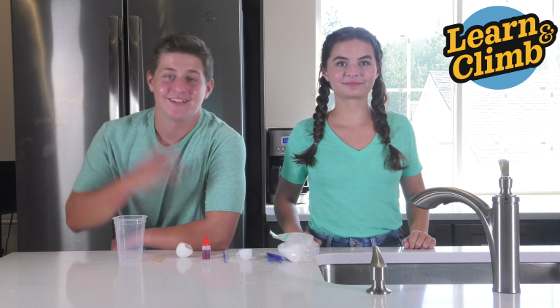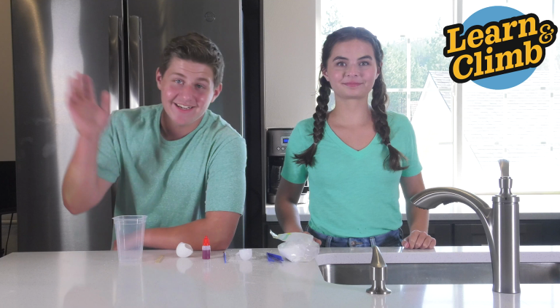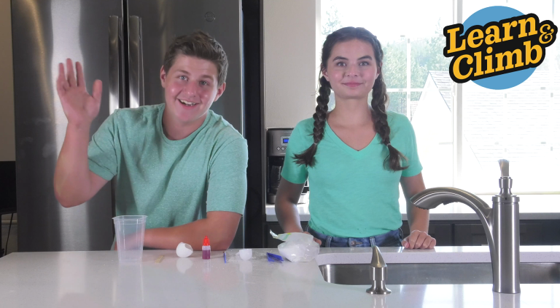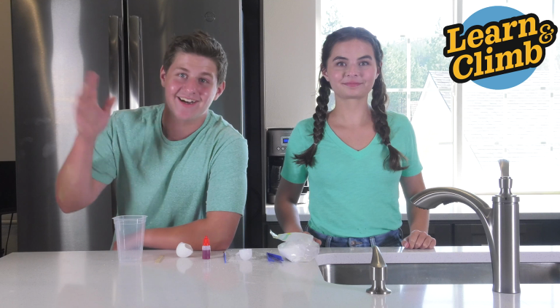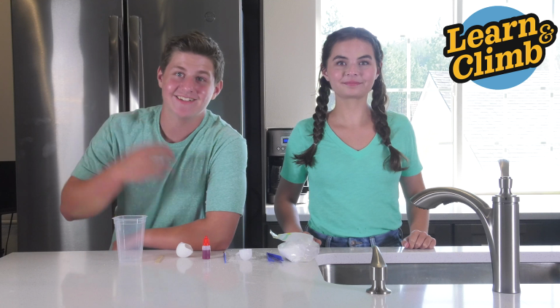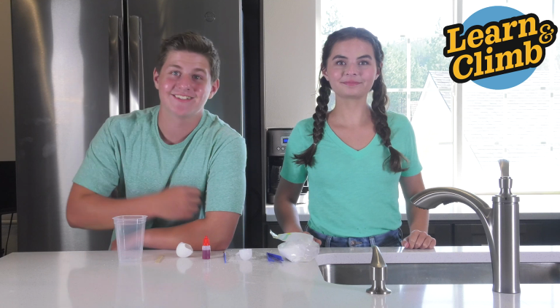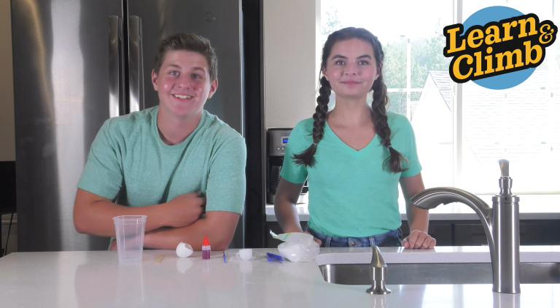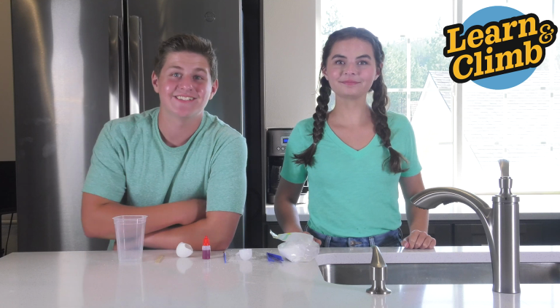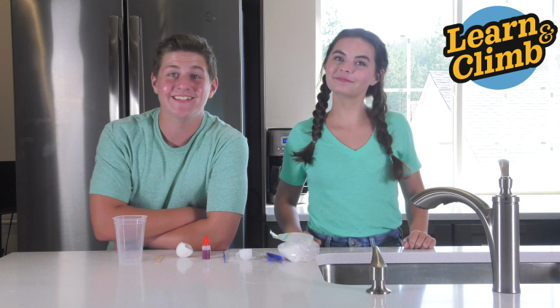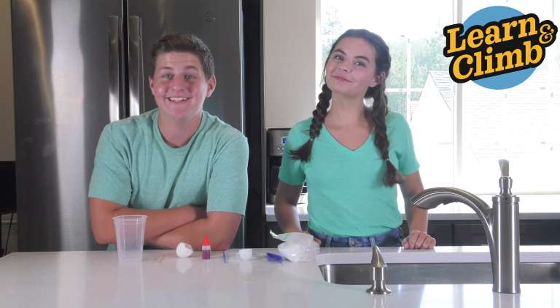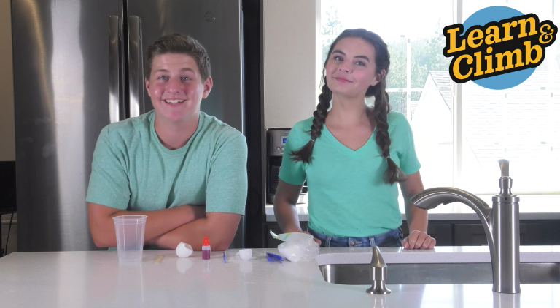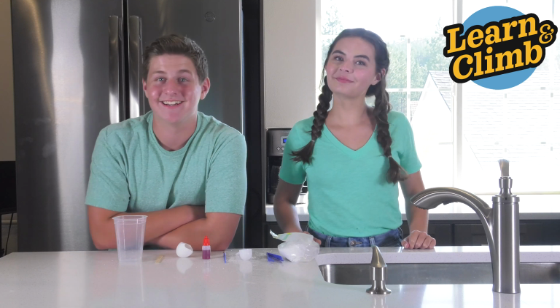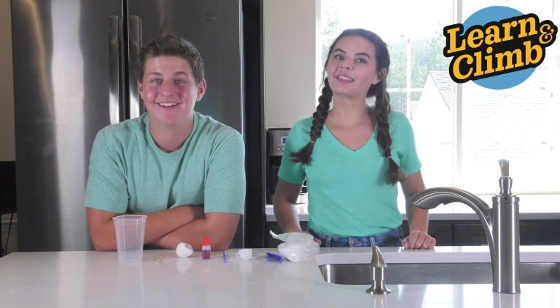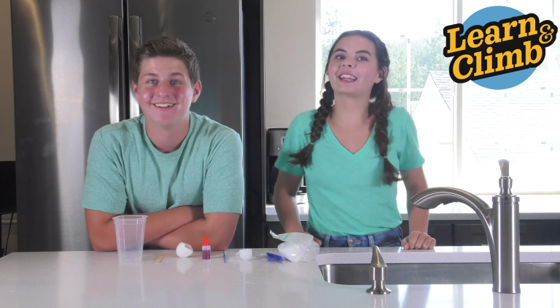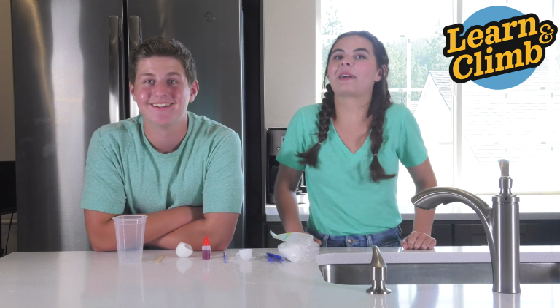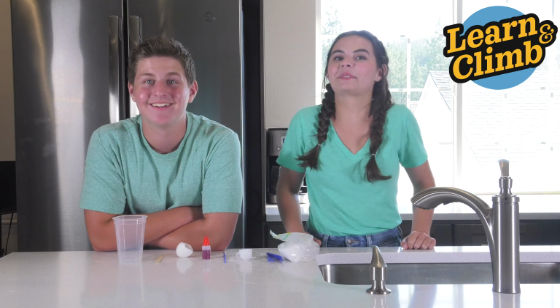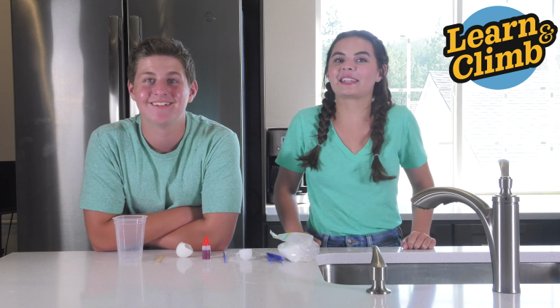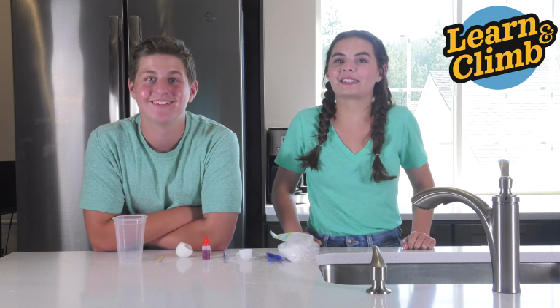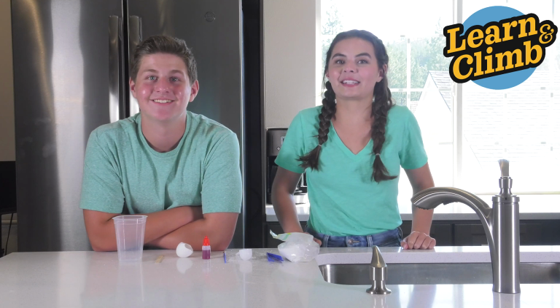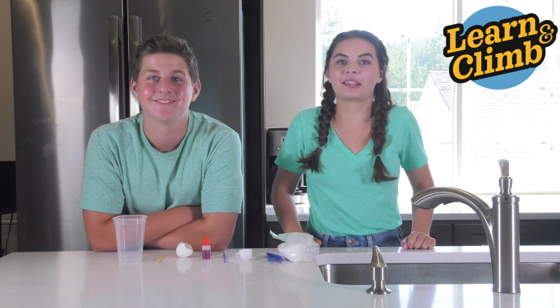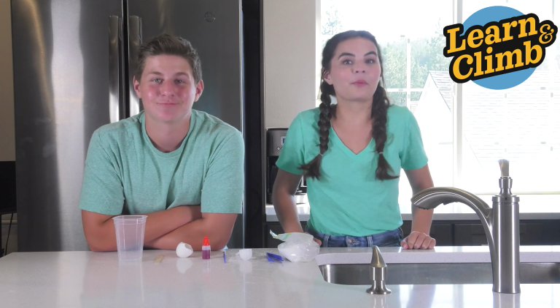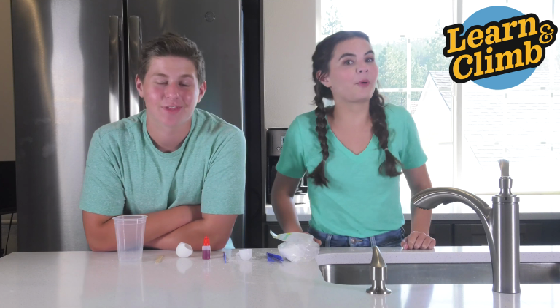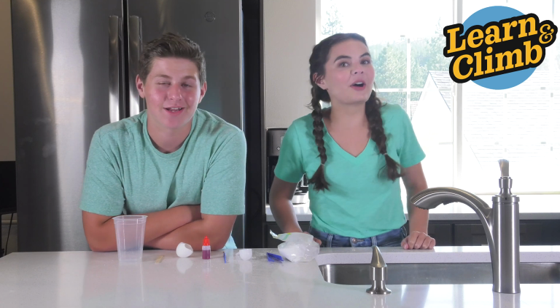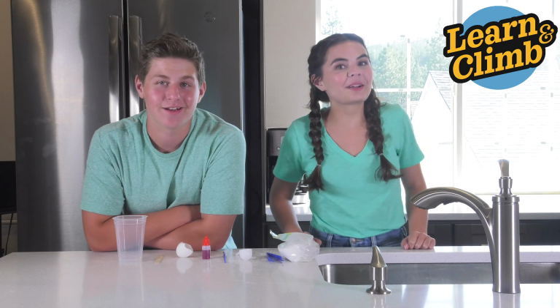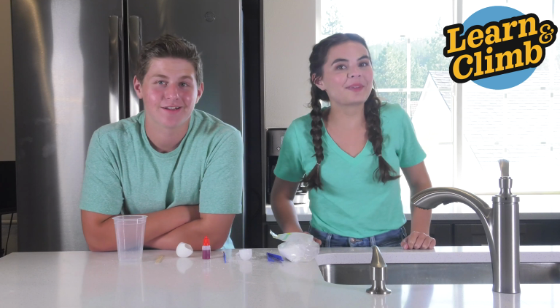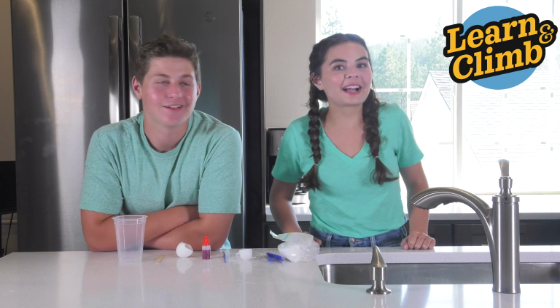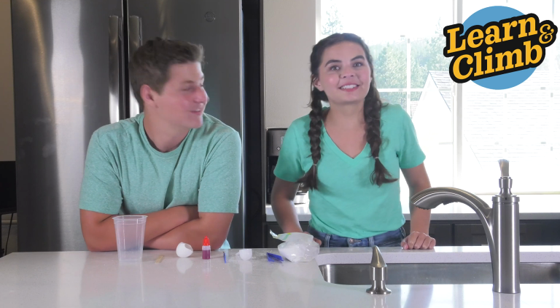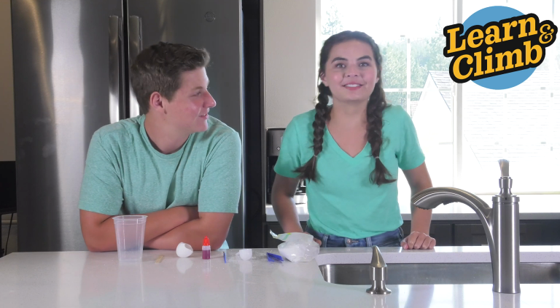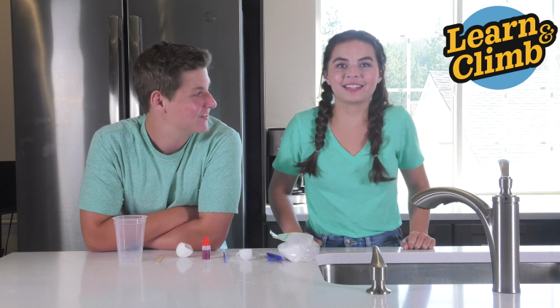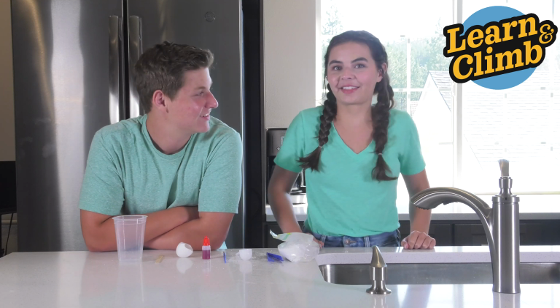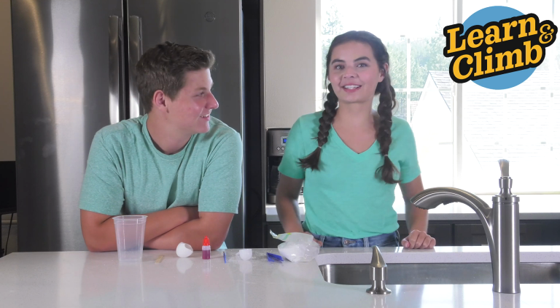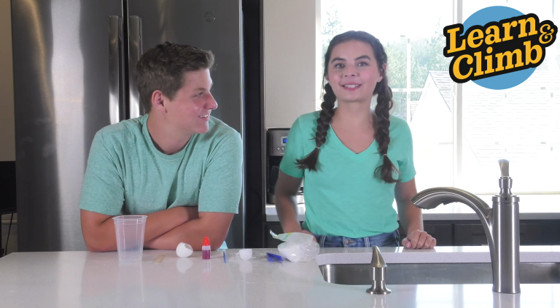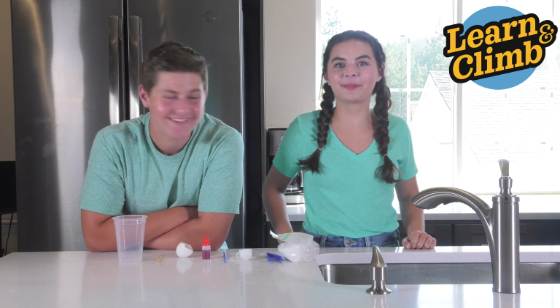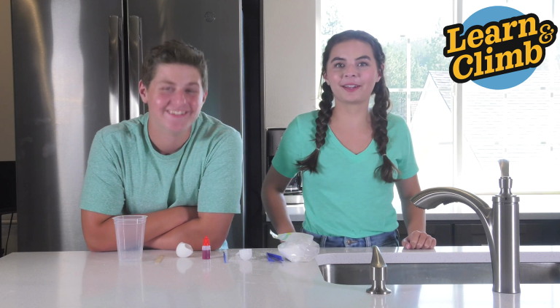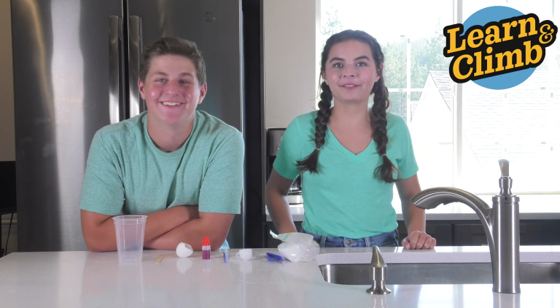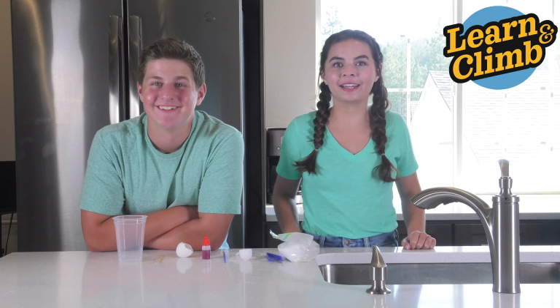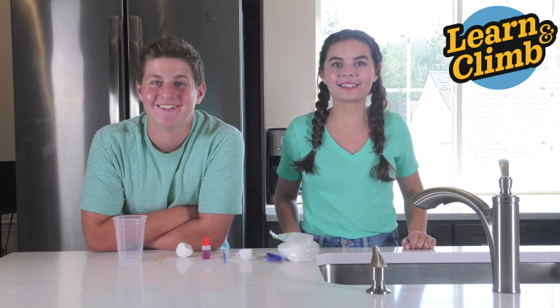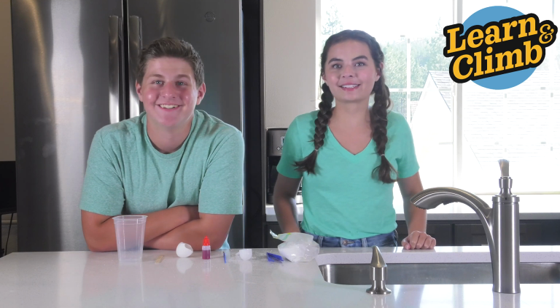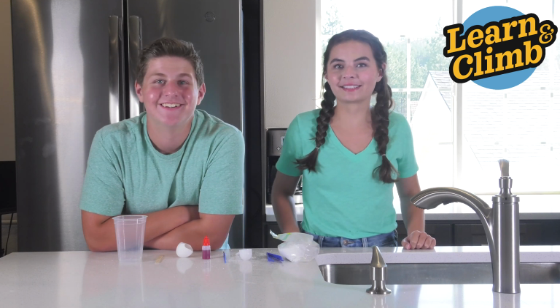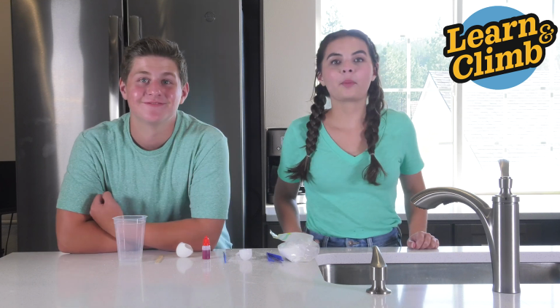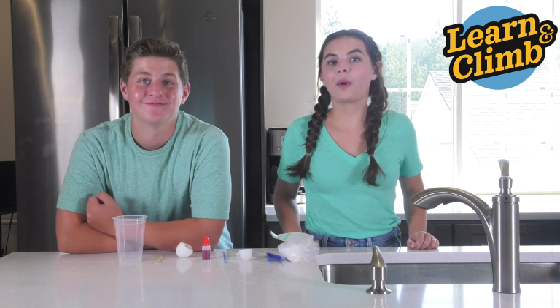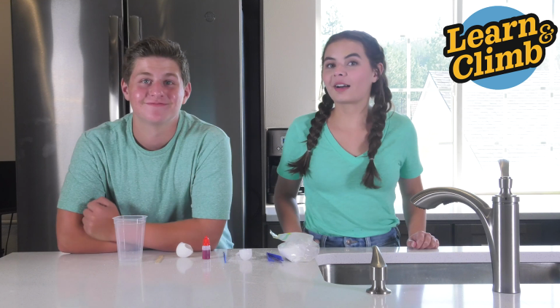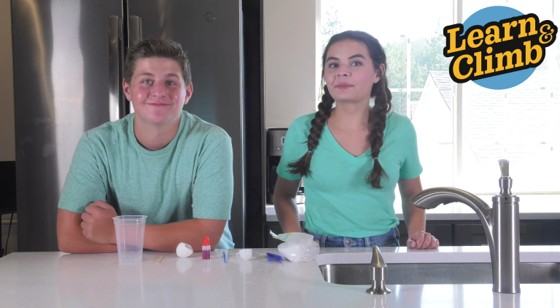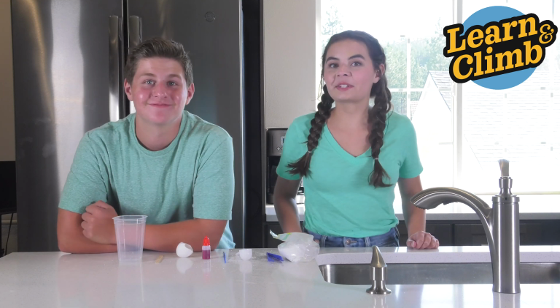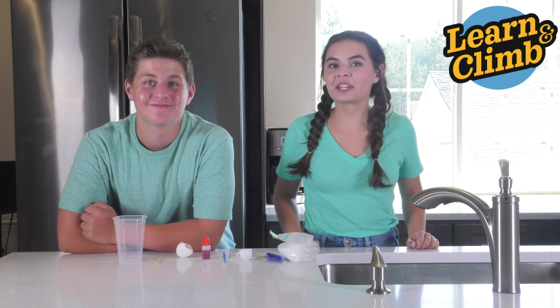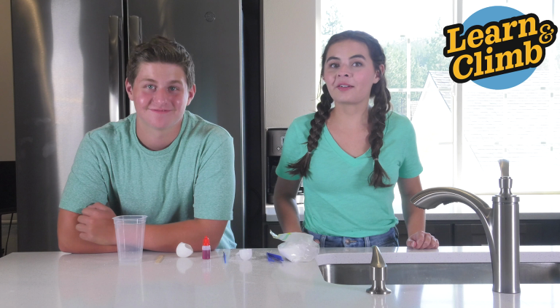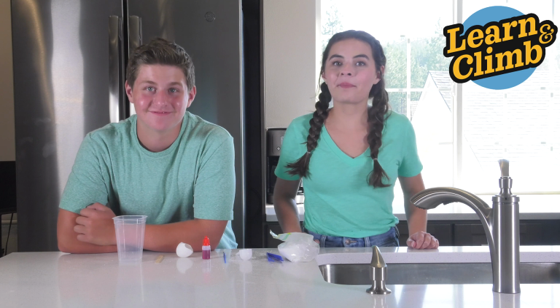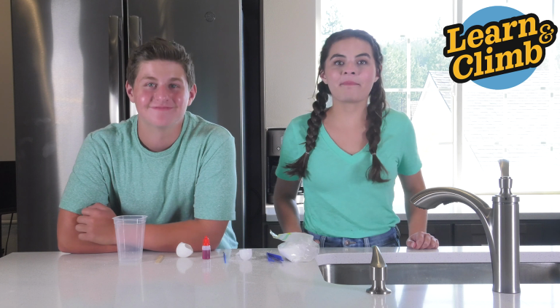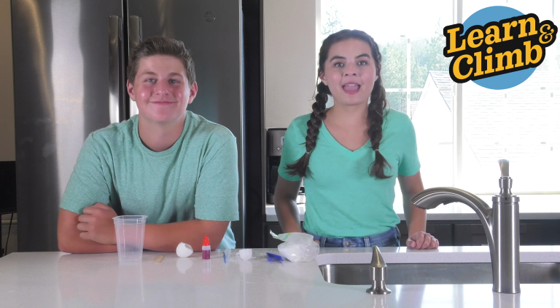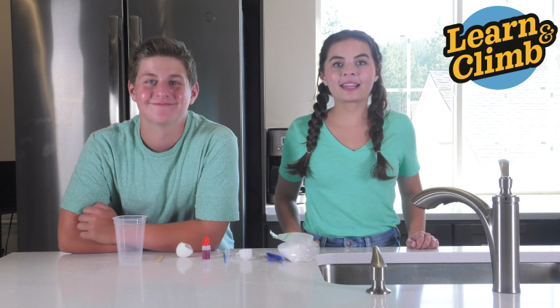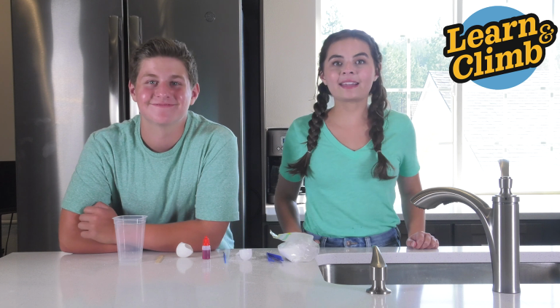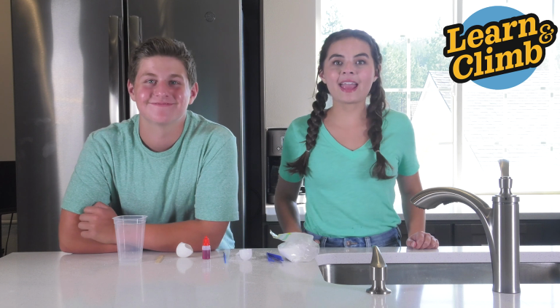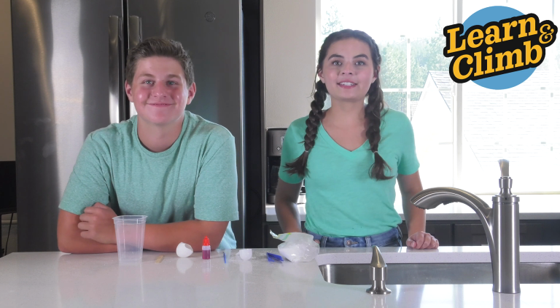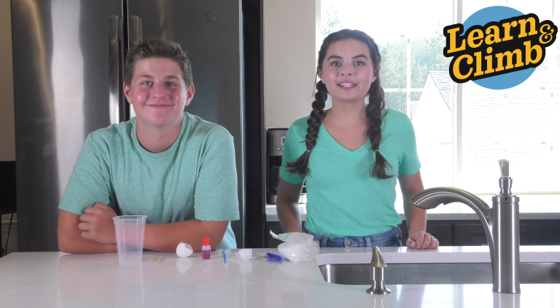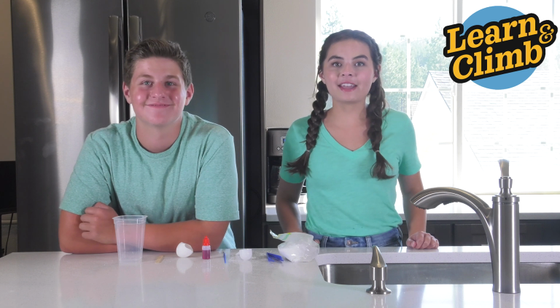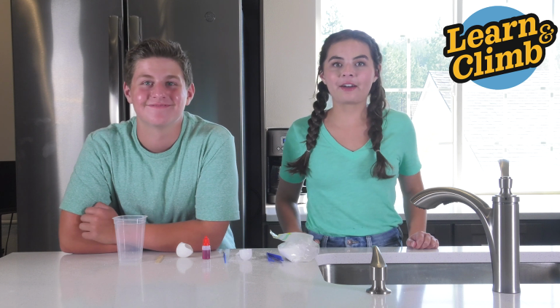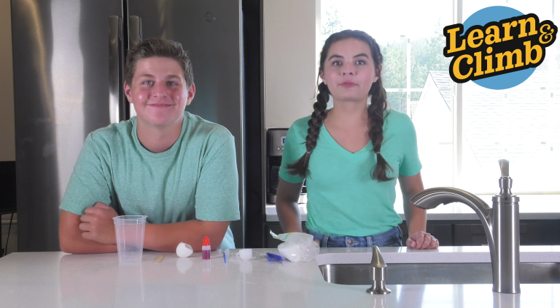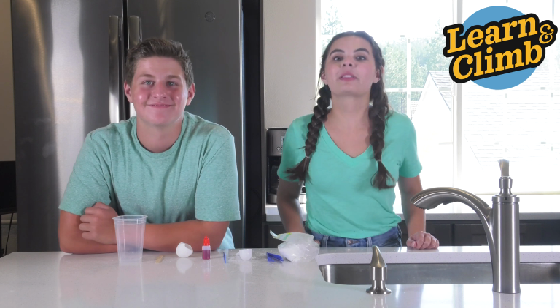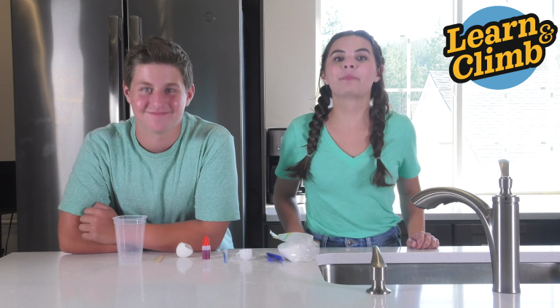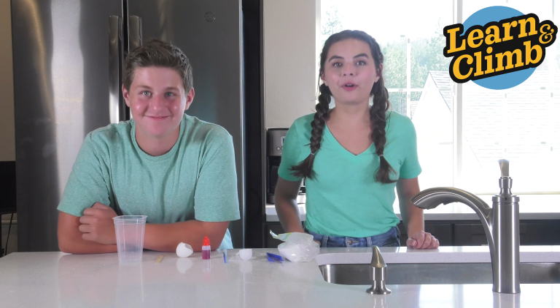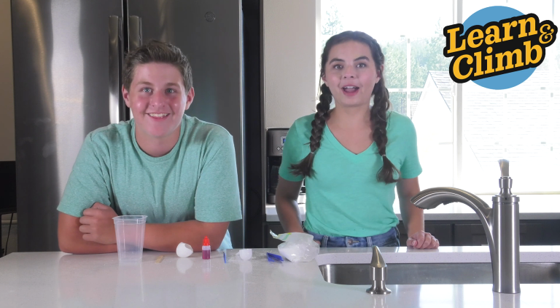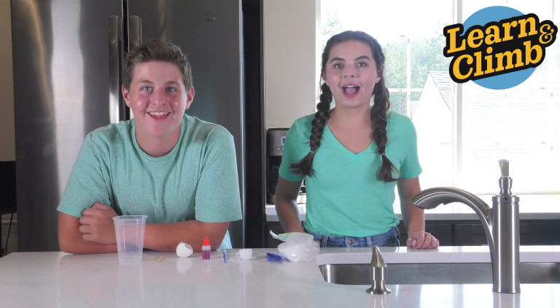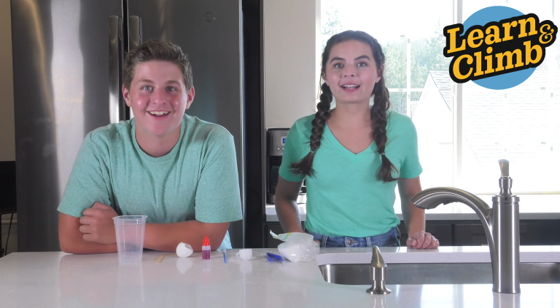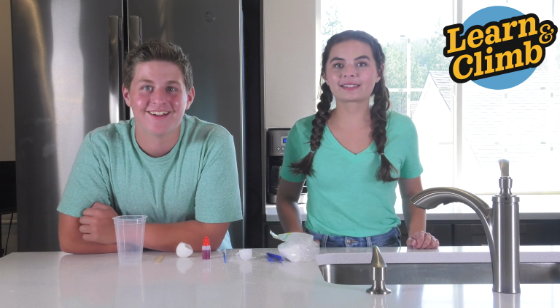Hey guys, it's Aiden. And I'm Daisy. Welcome back to another experiment. Welcome to Make an Egg Geode with Borax.